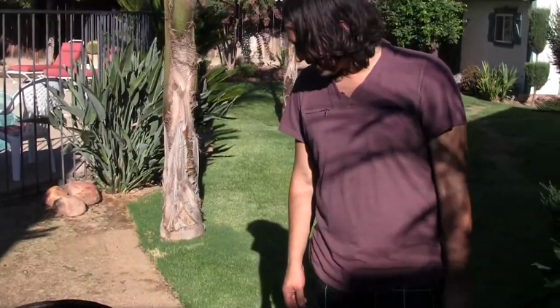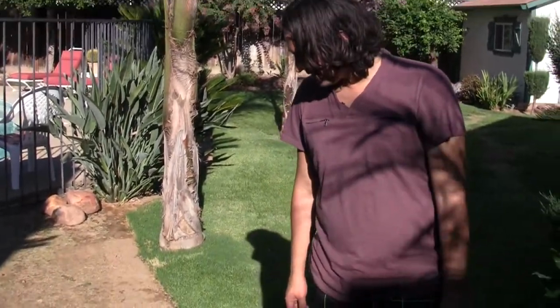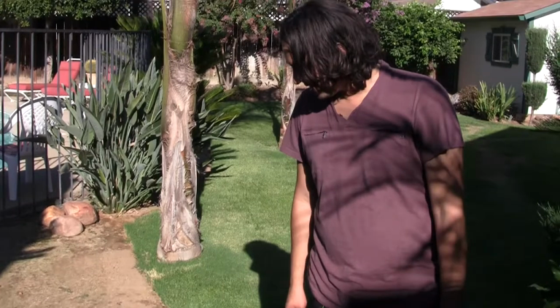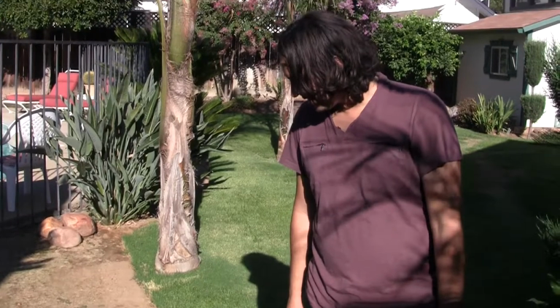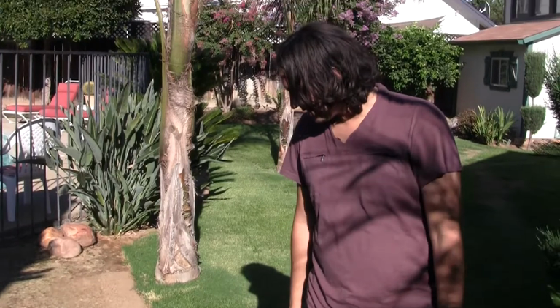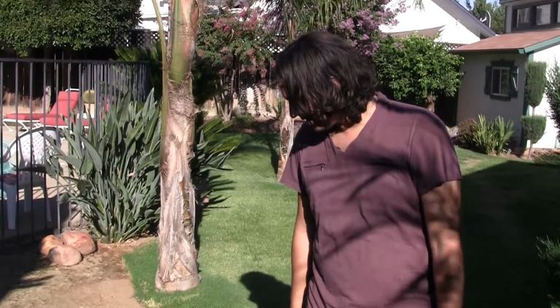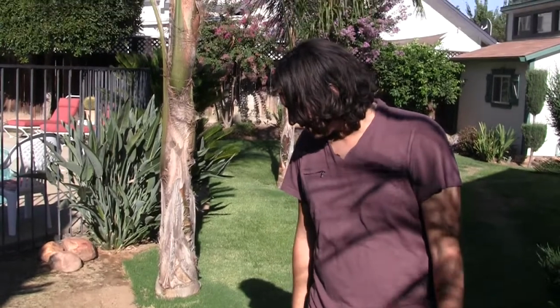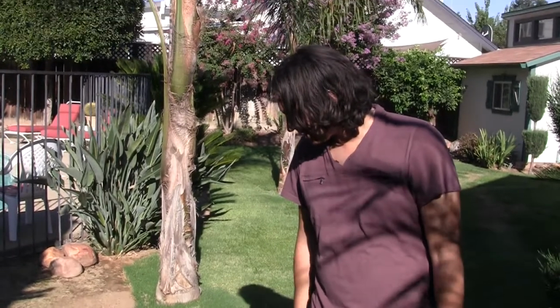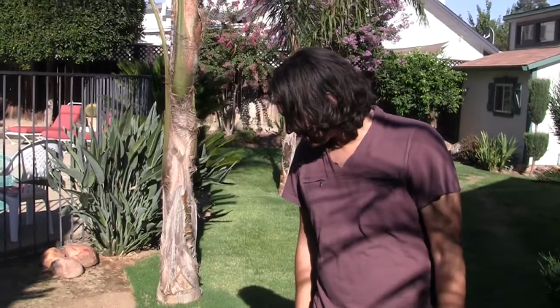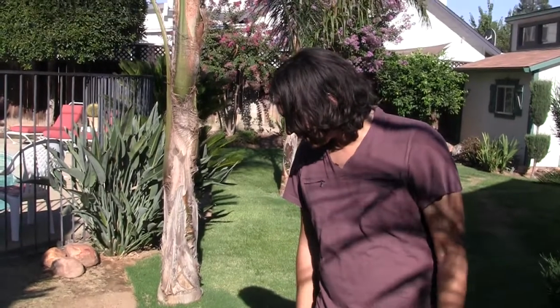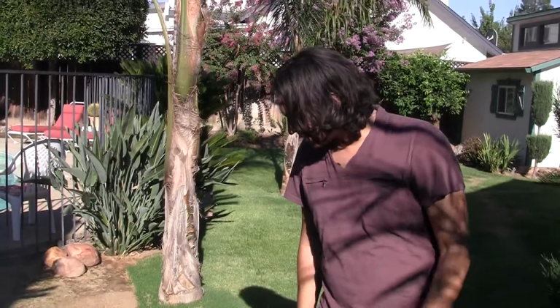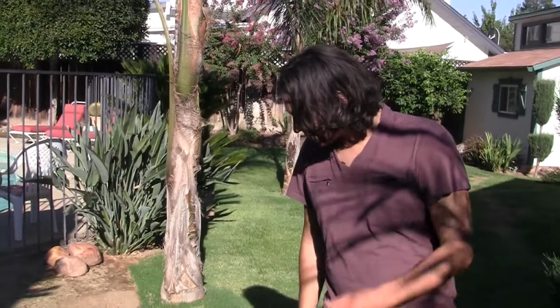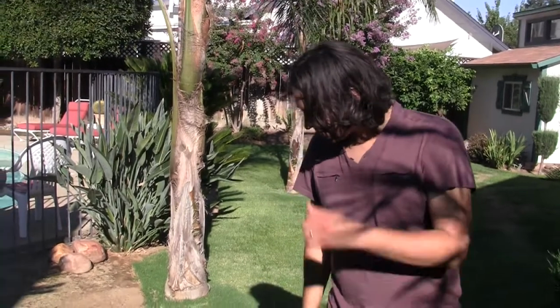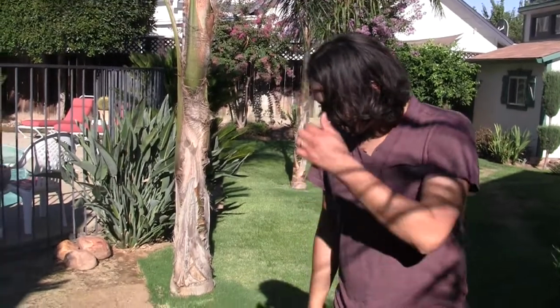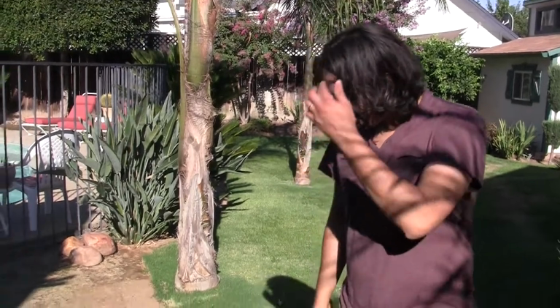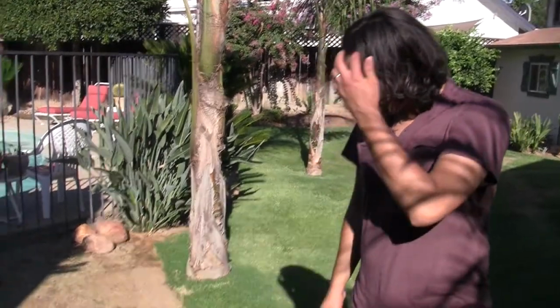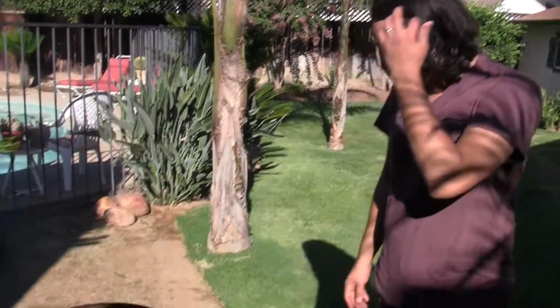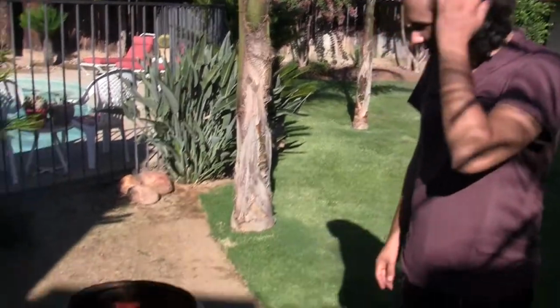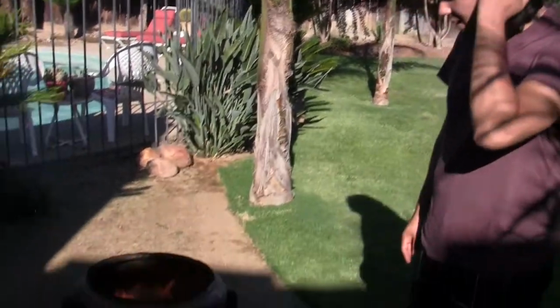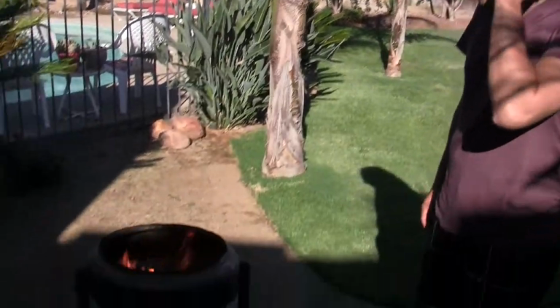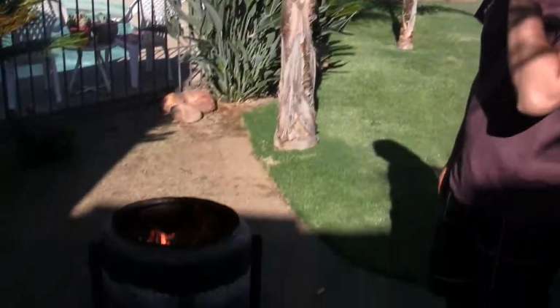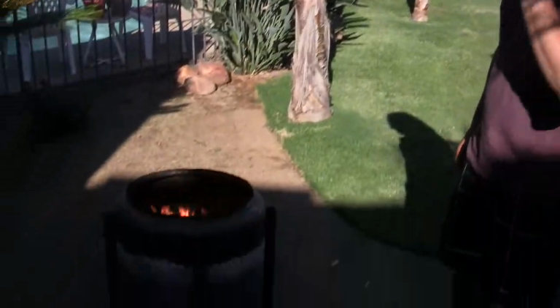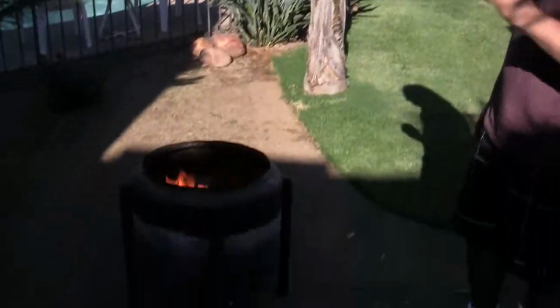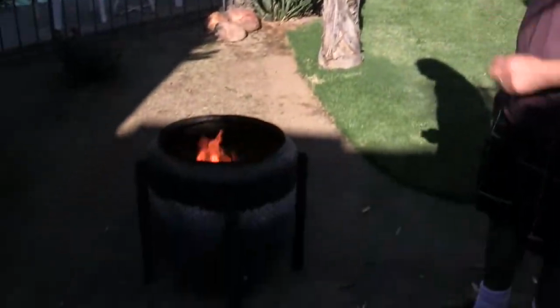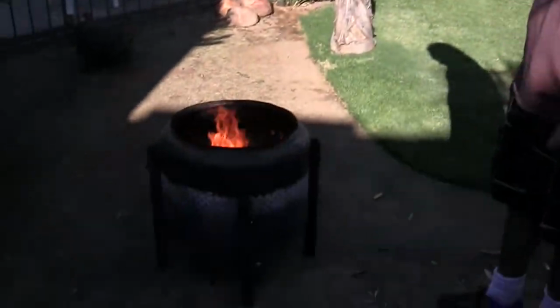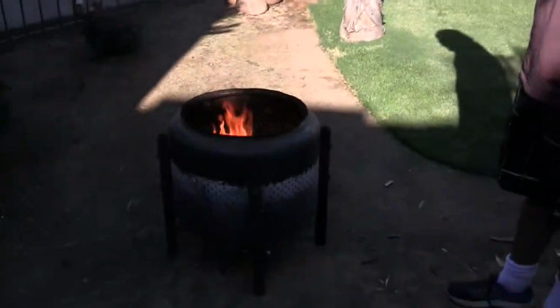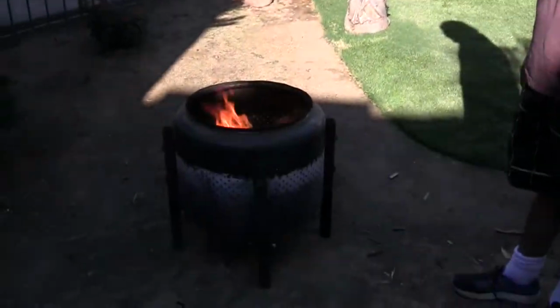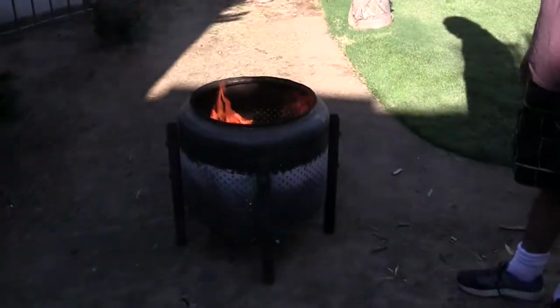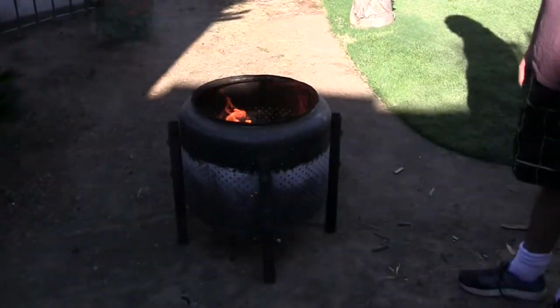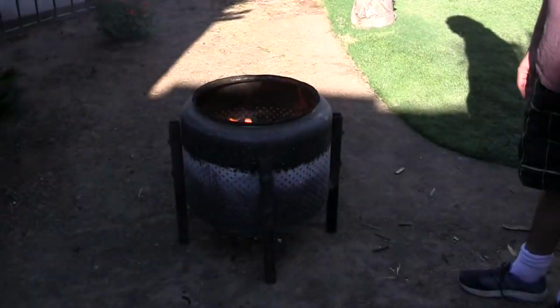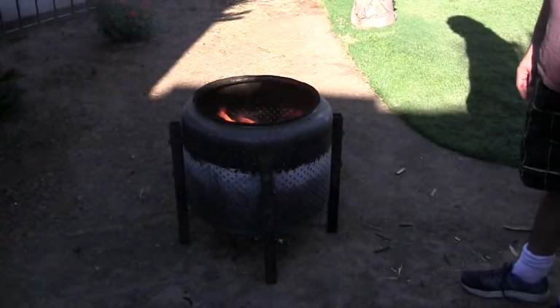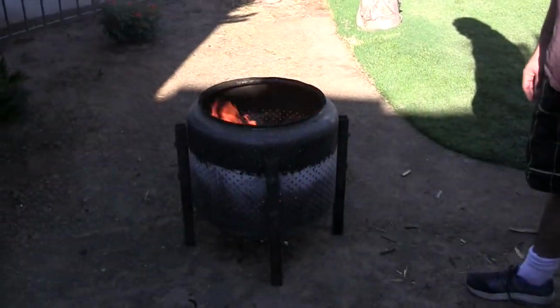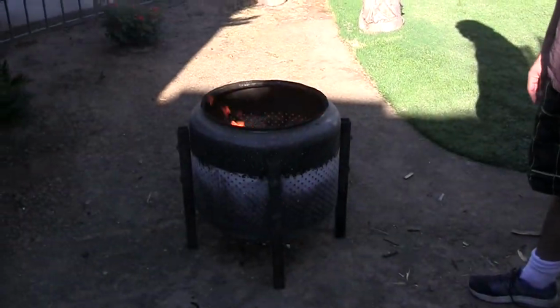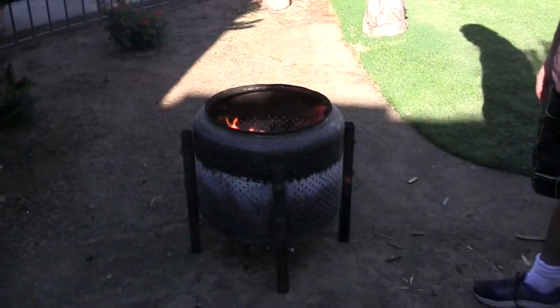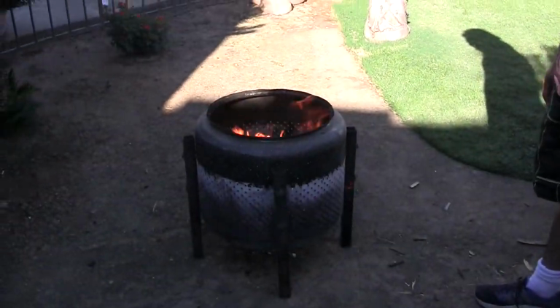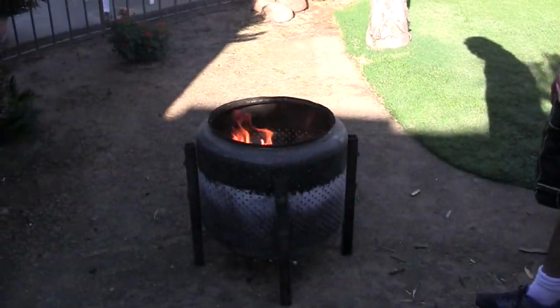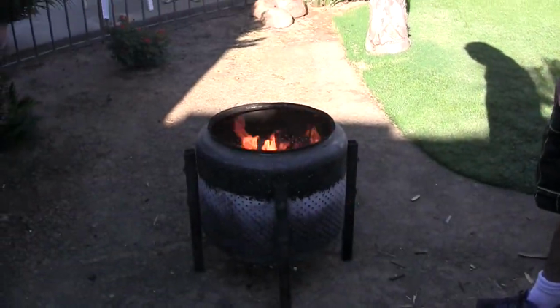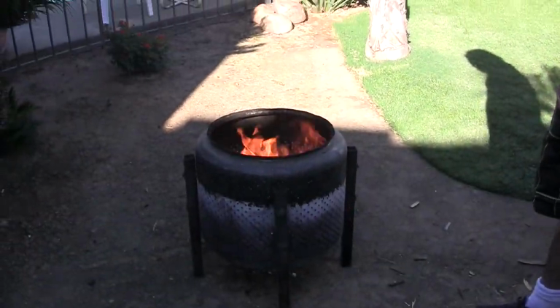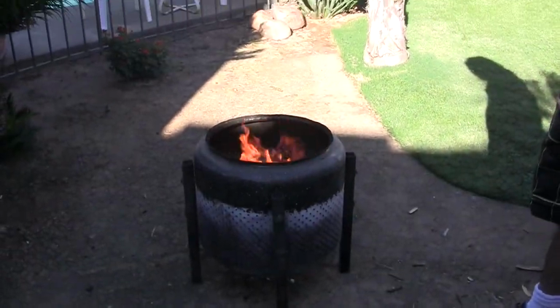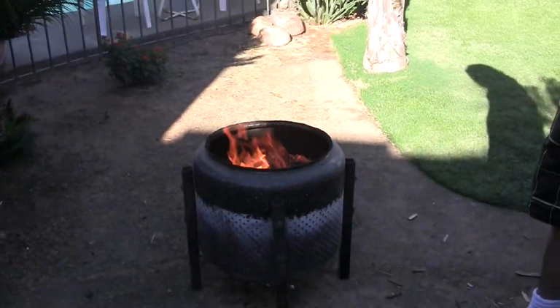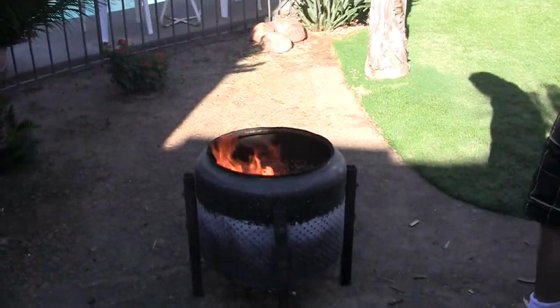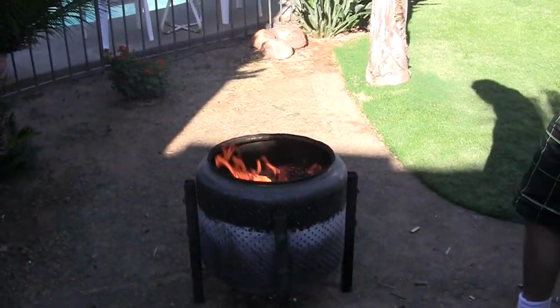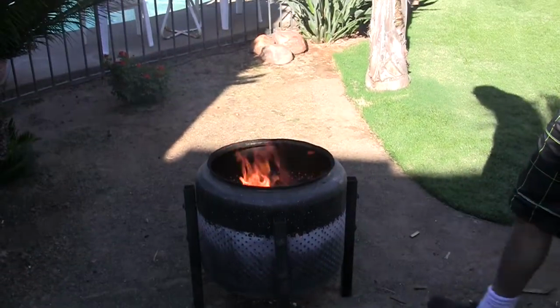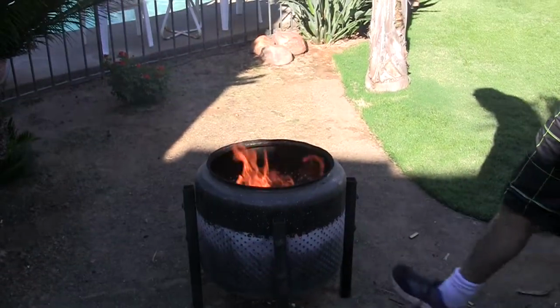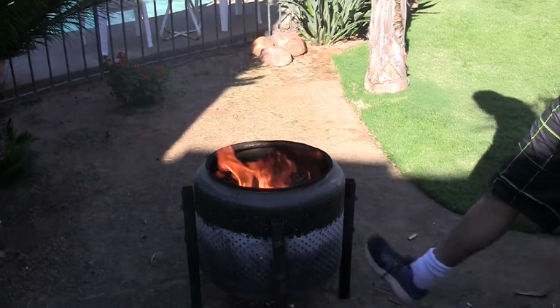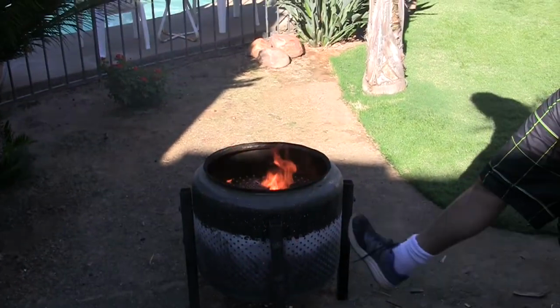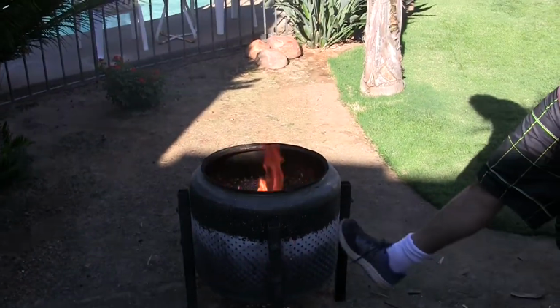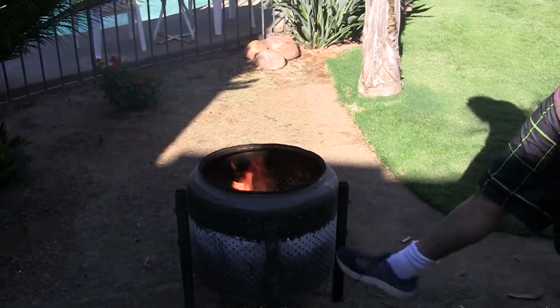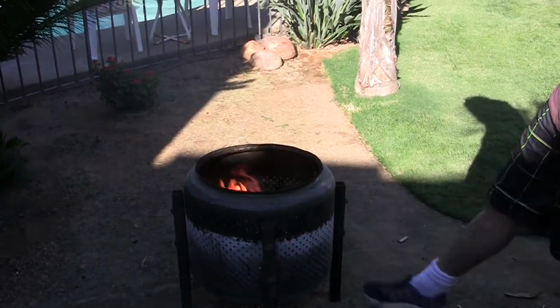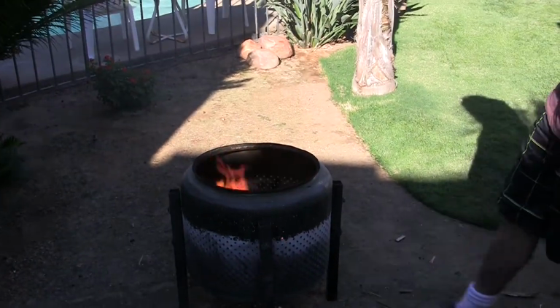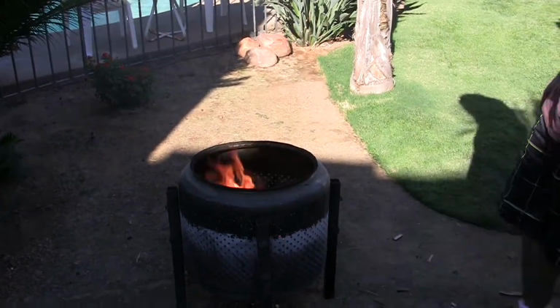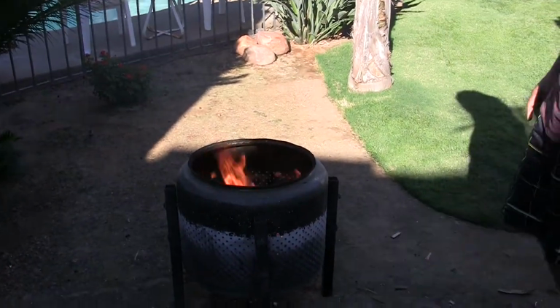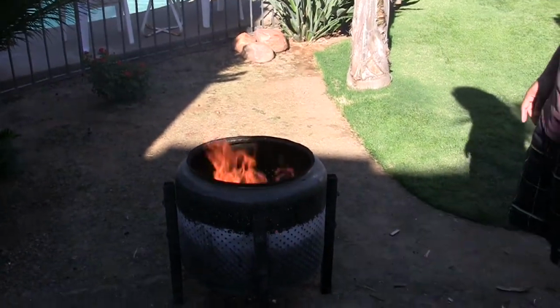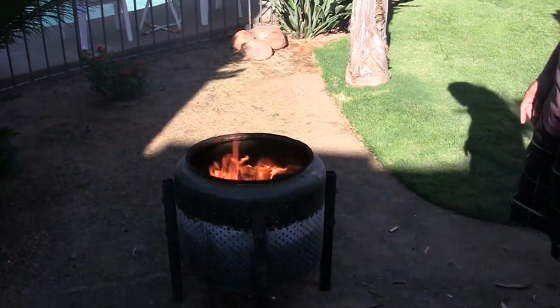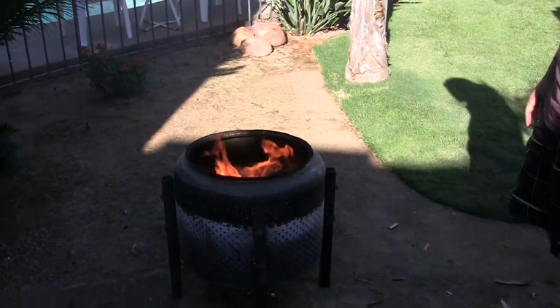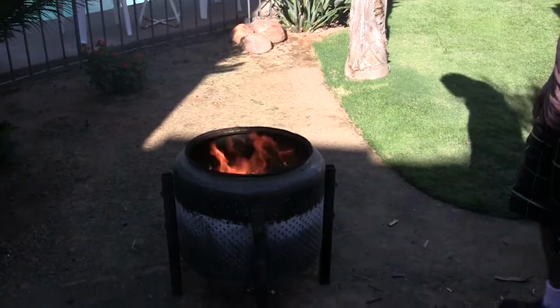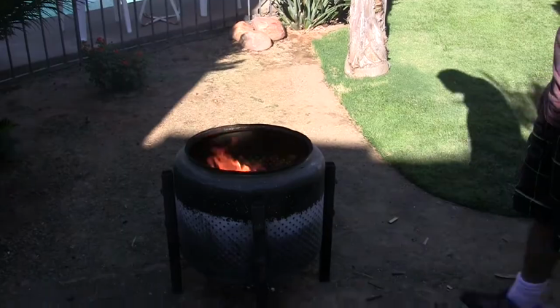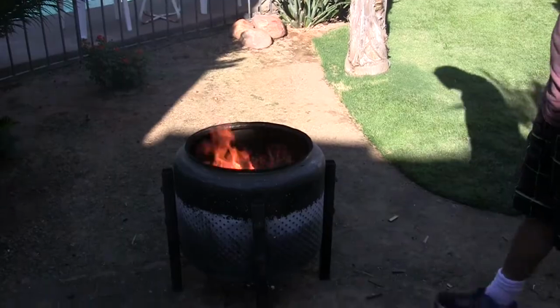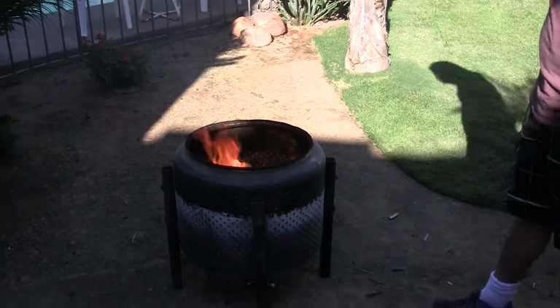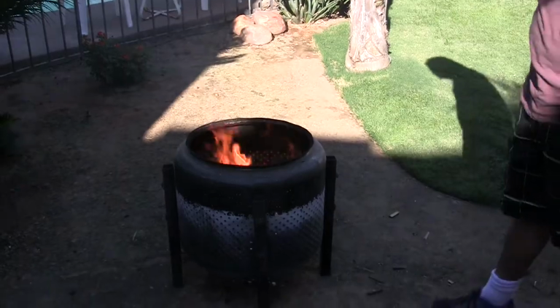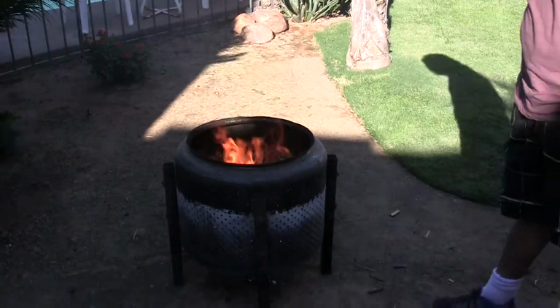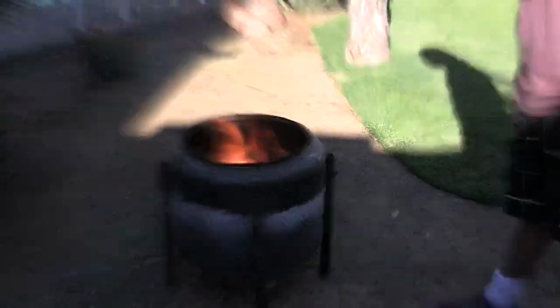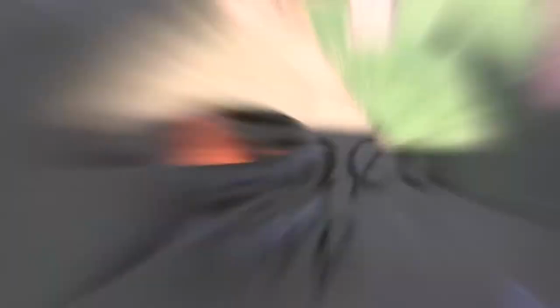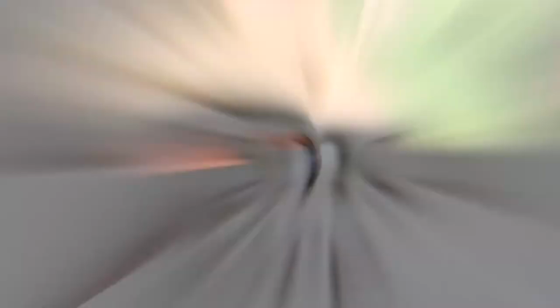We're going to be showing you guys some more charcoal methods. We'll show you the direct method here soon, so stay tuned.